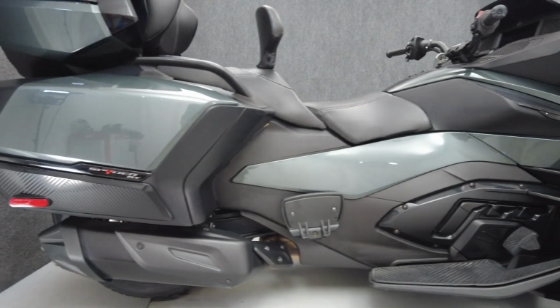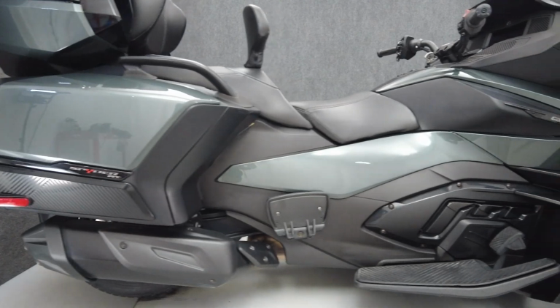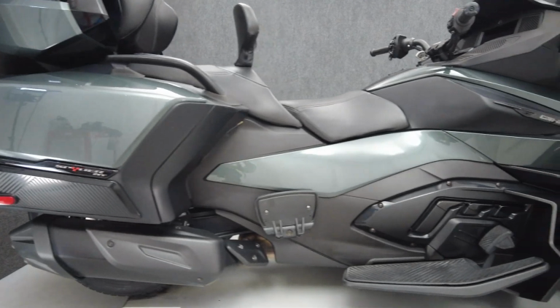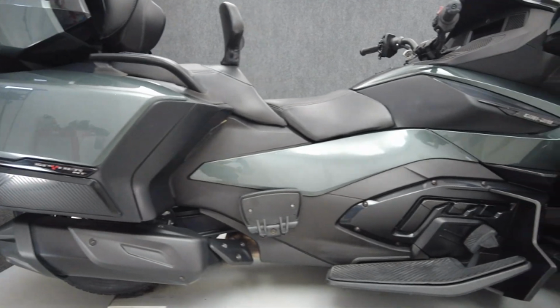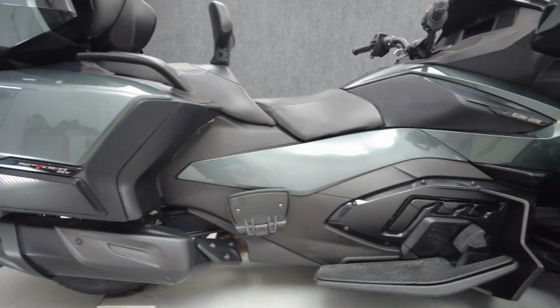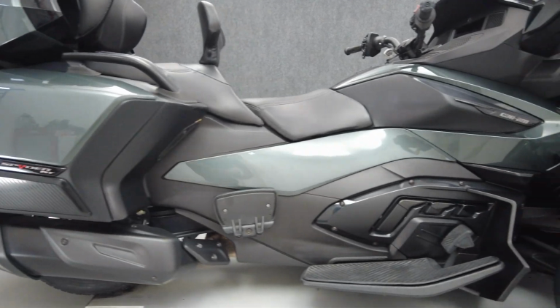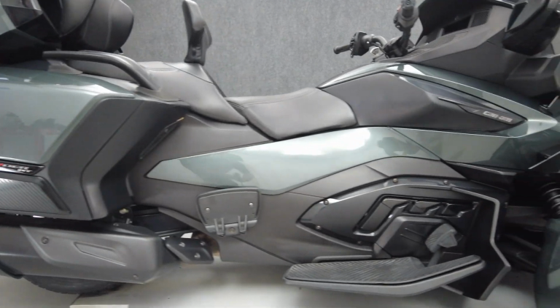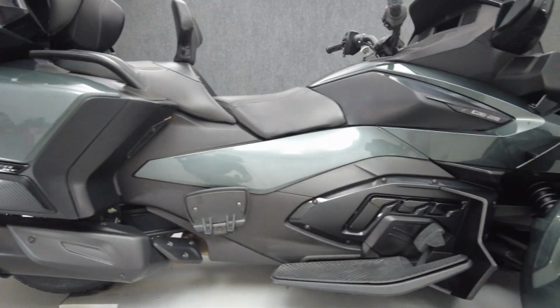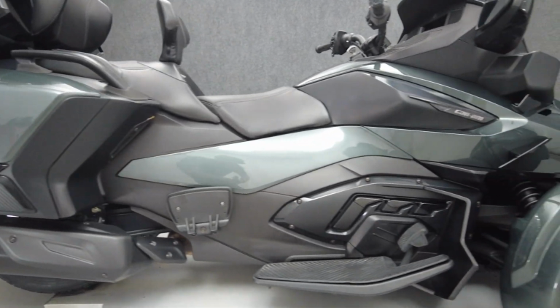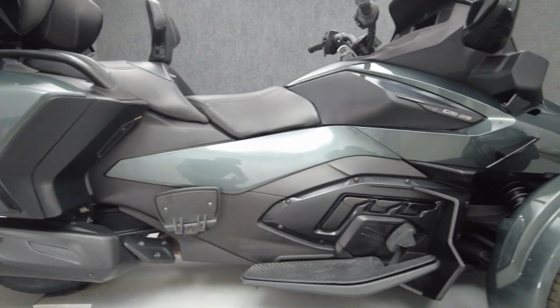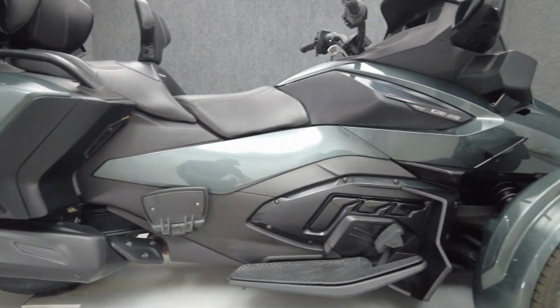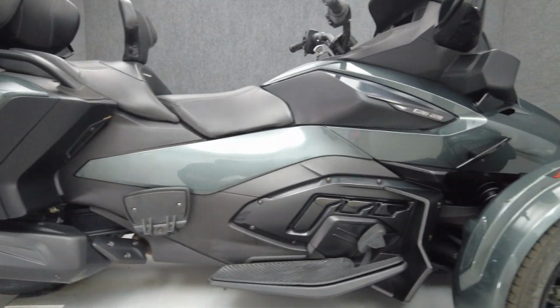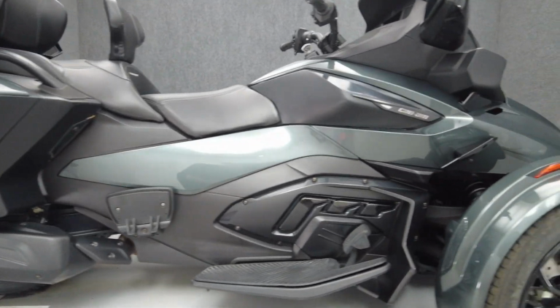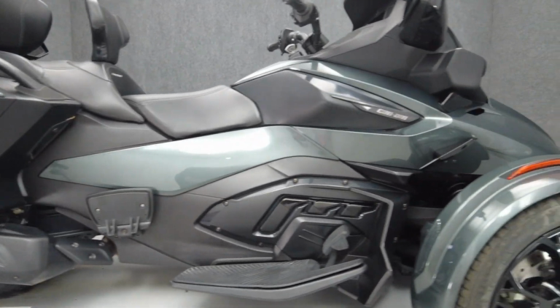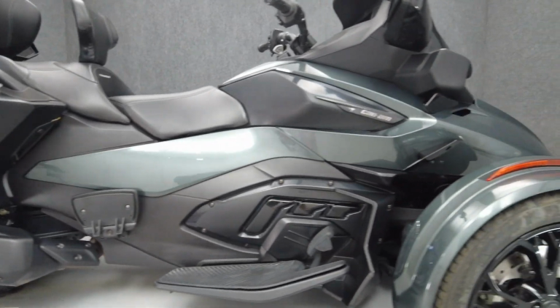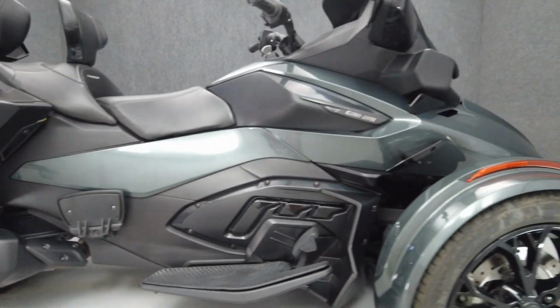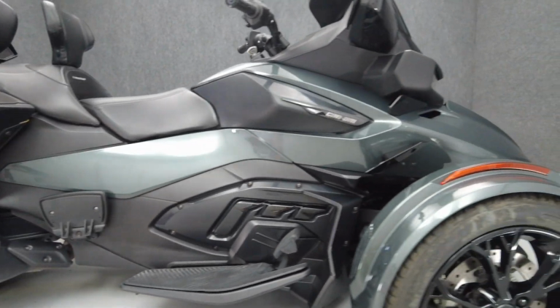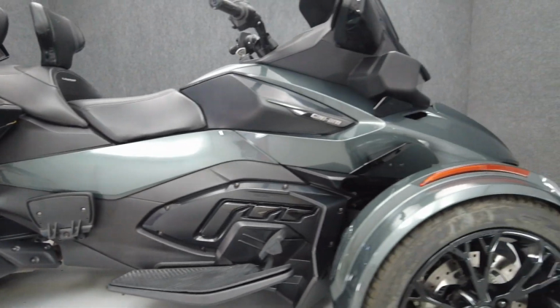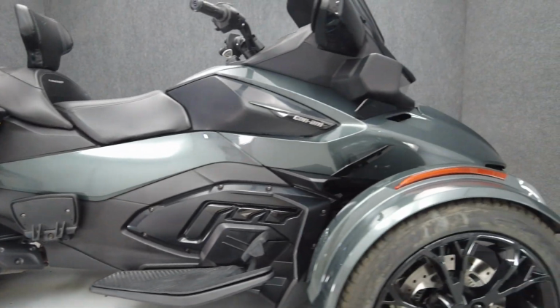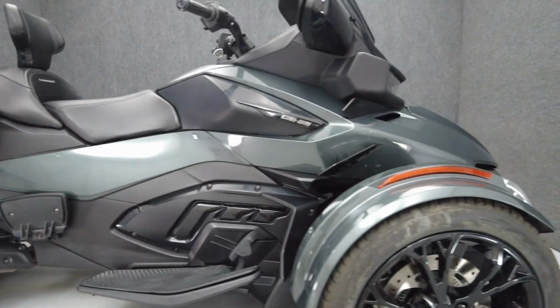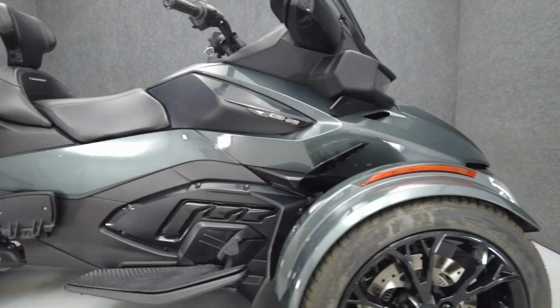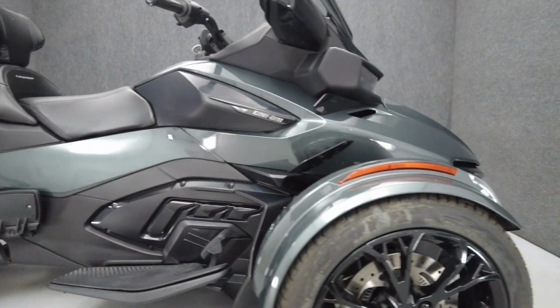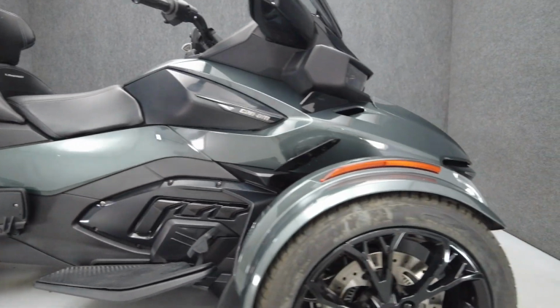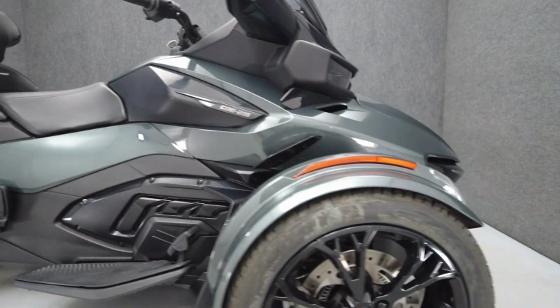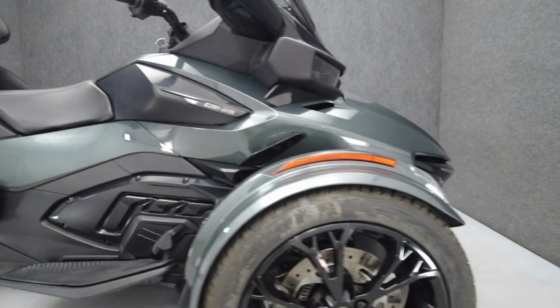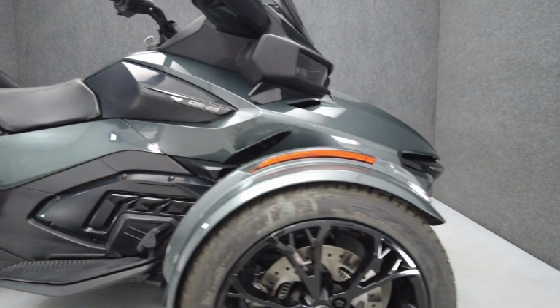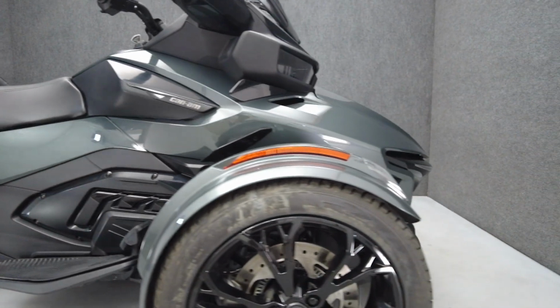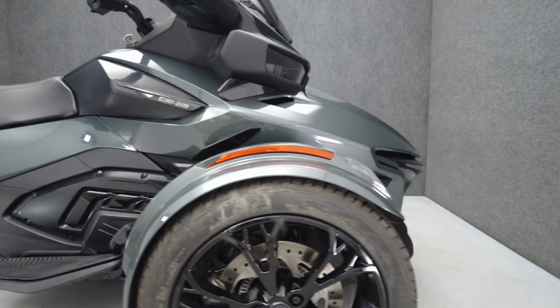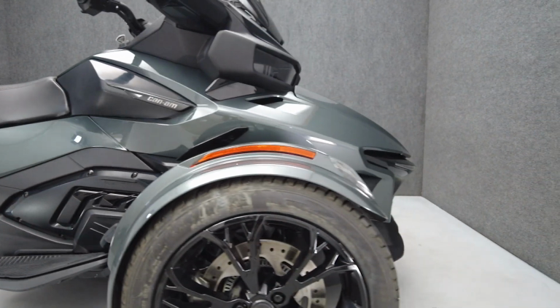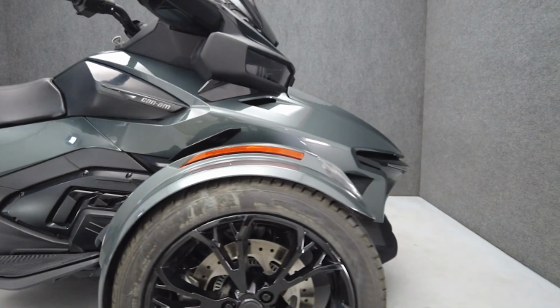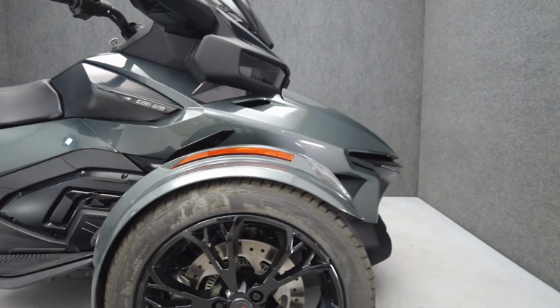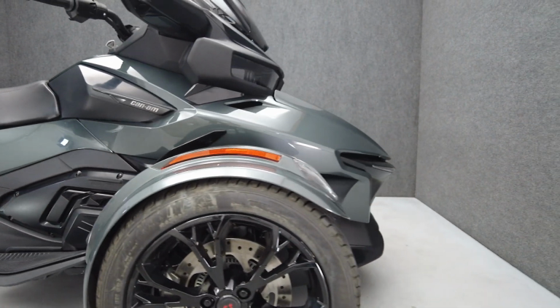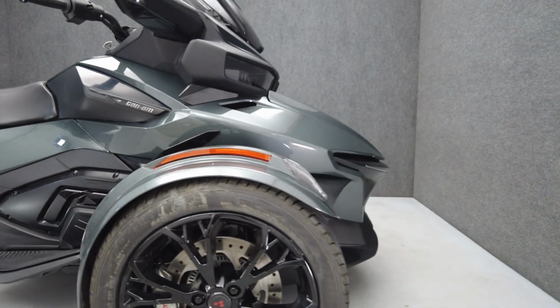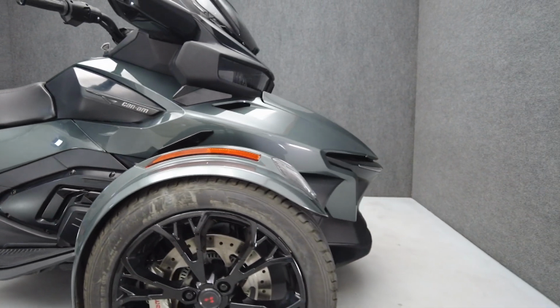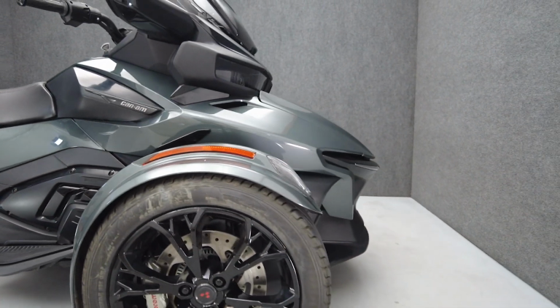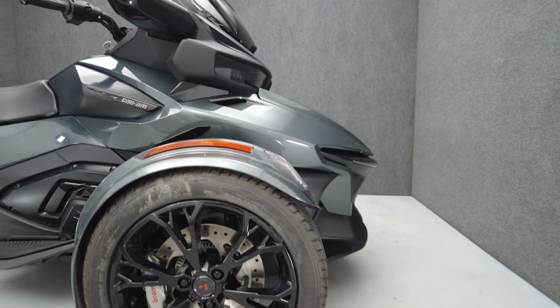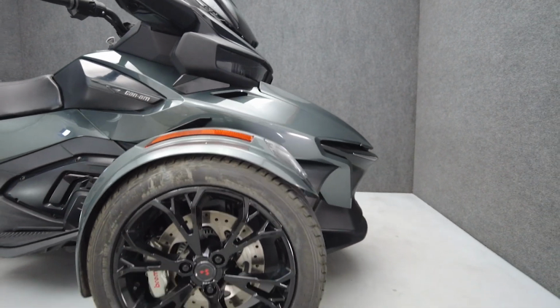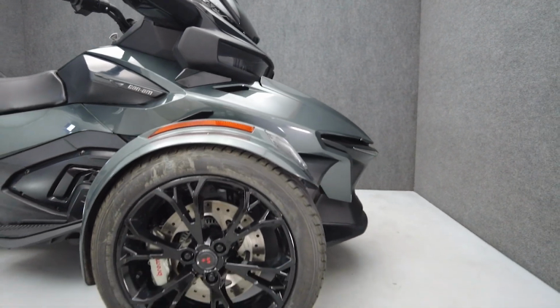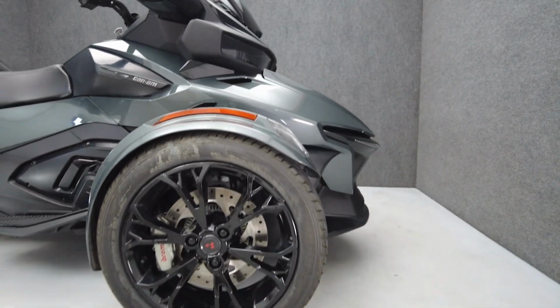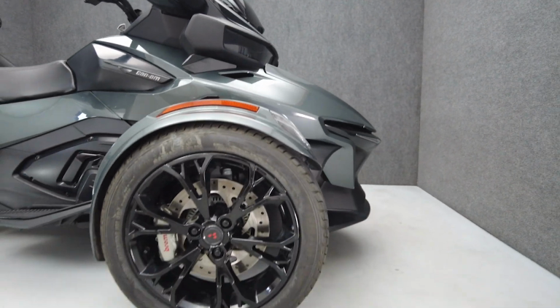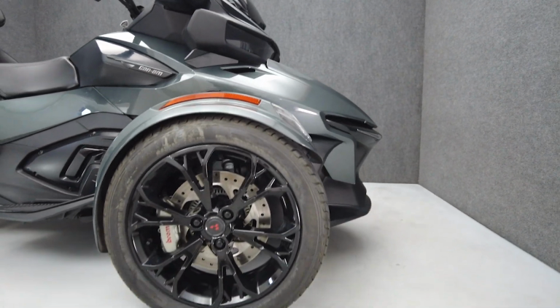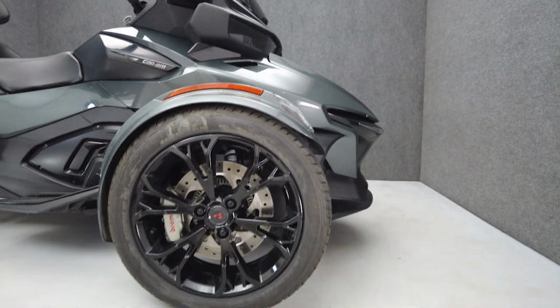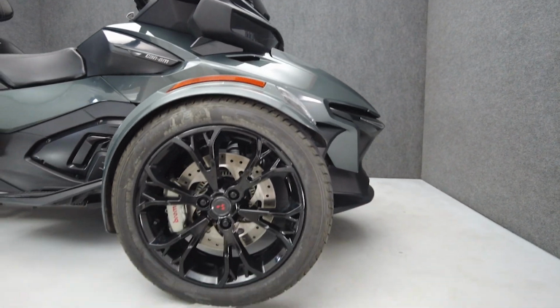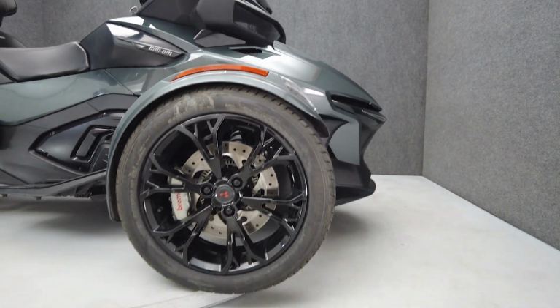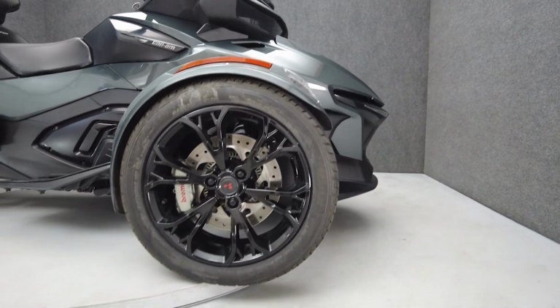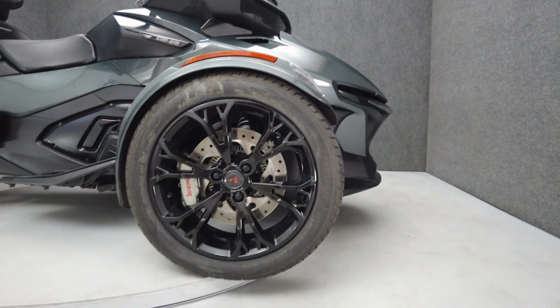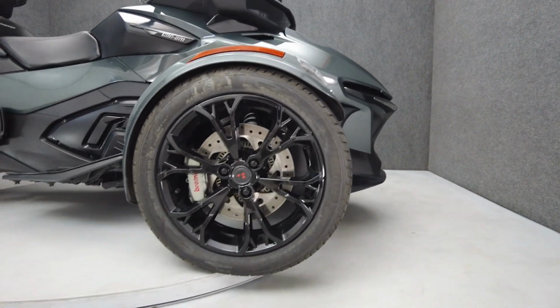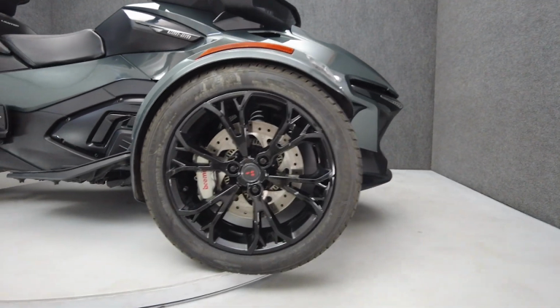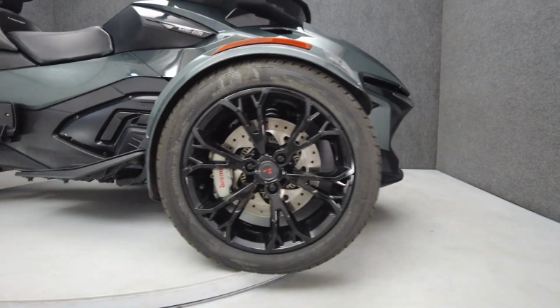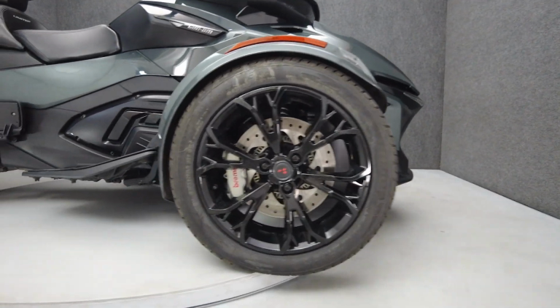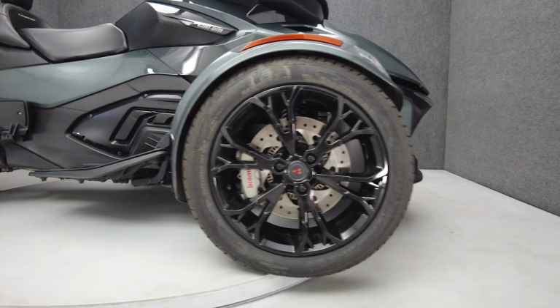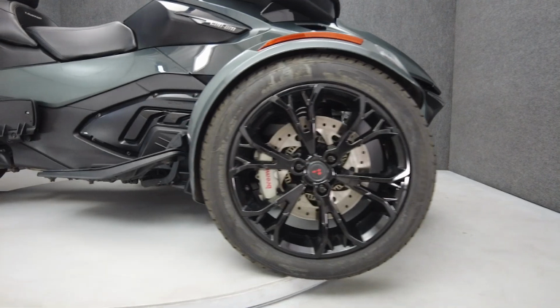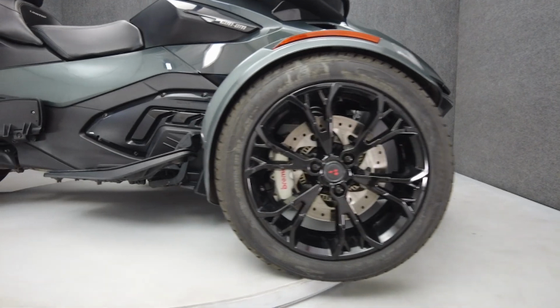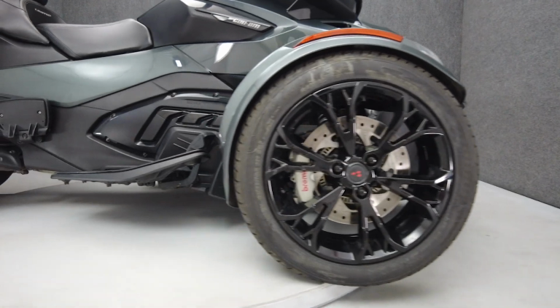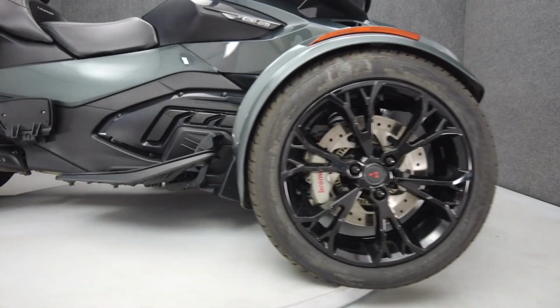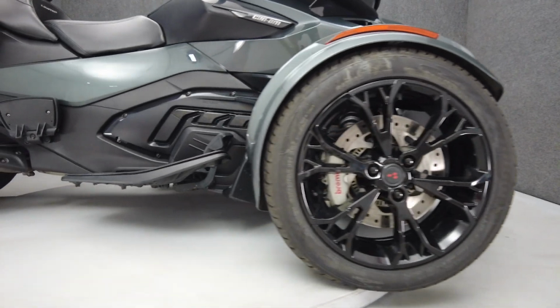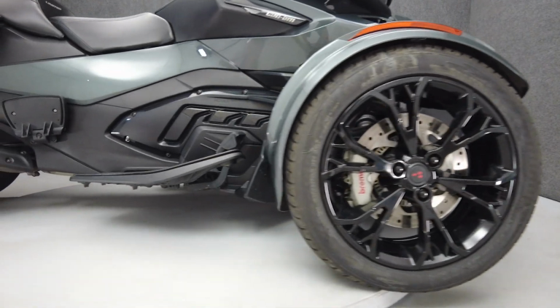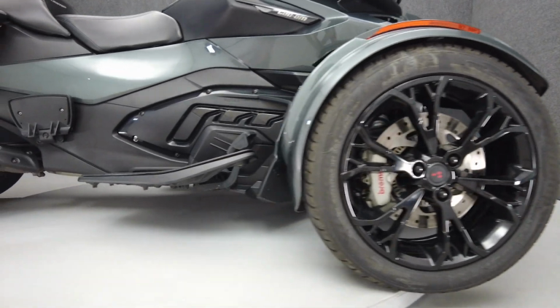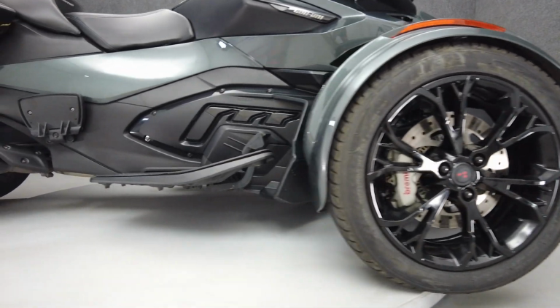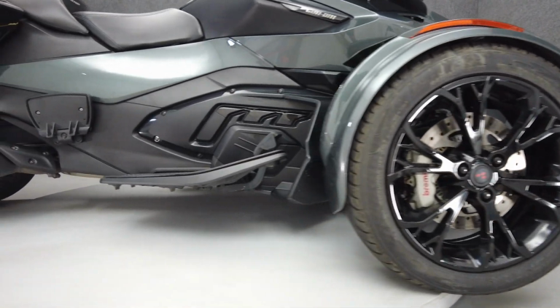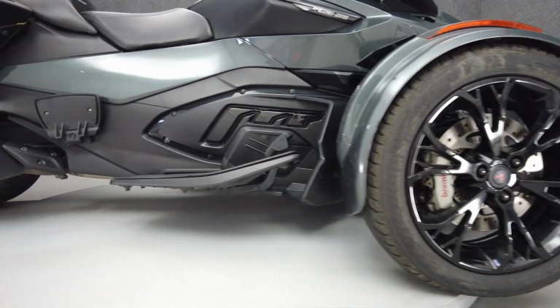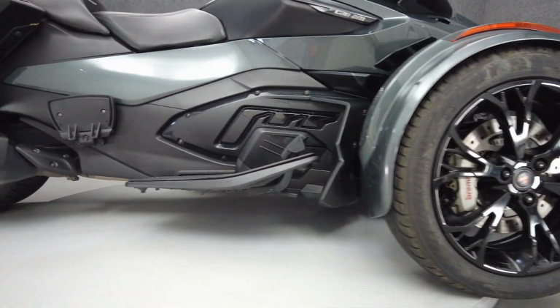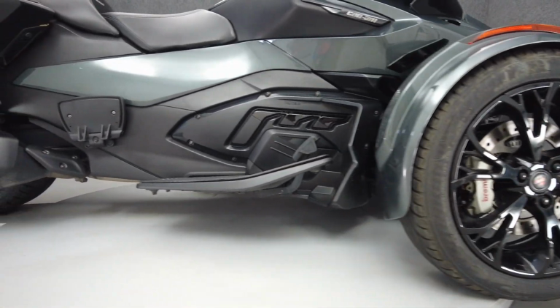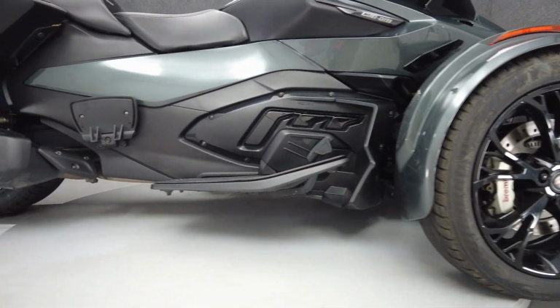The Spyder has carved its own niche into the motorcycling world, standing out from other bikes and trikes with its impressive design, agility, and sophisticated electronics.